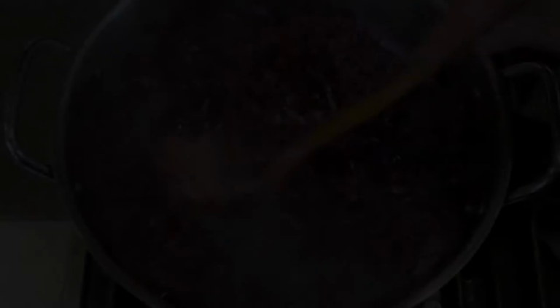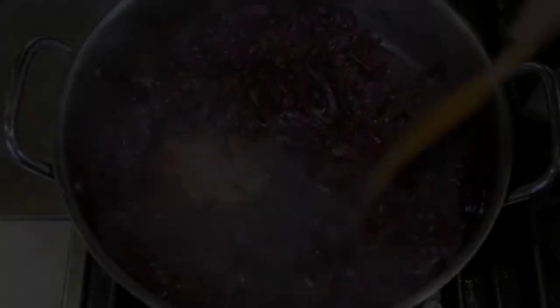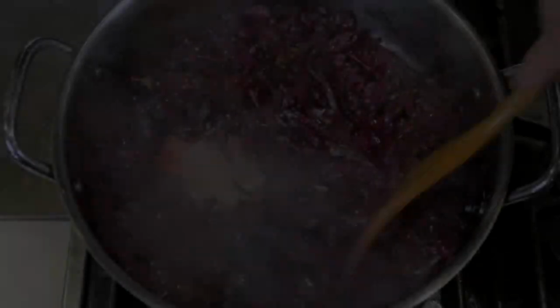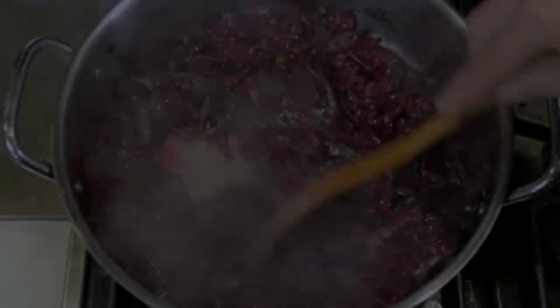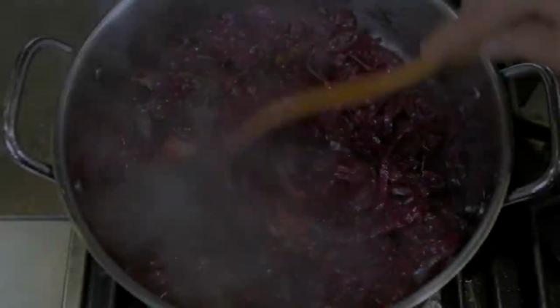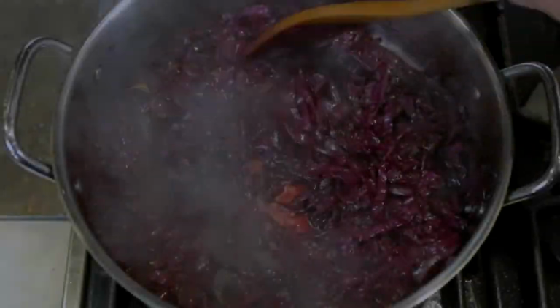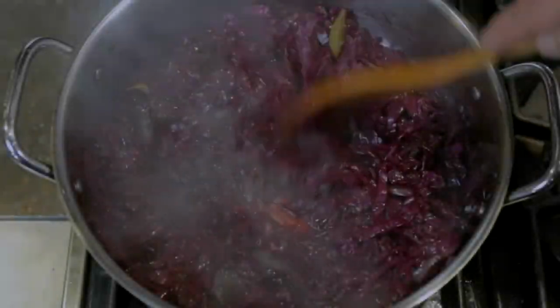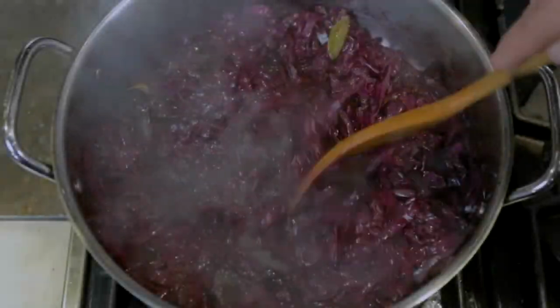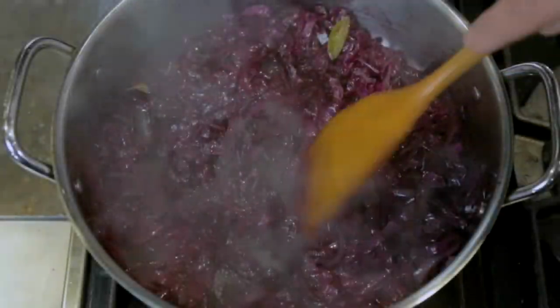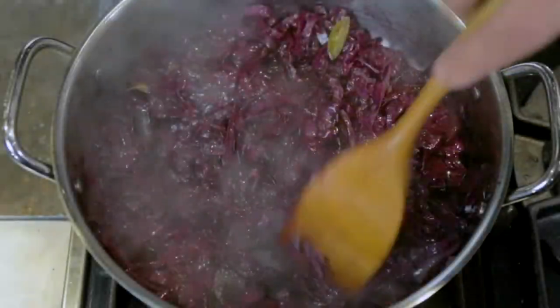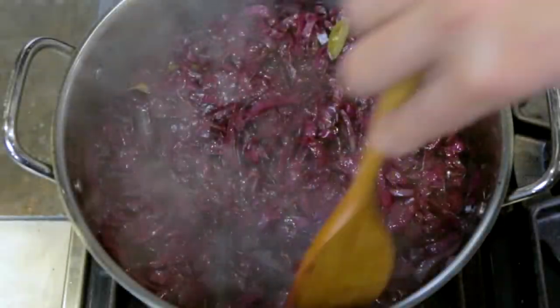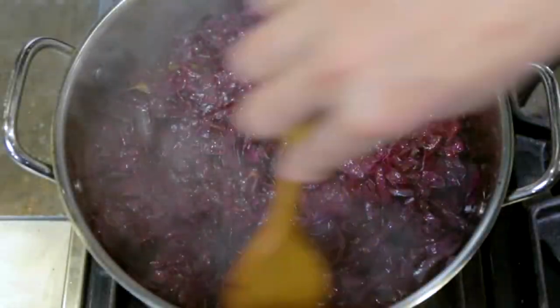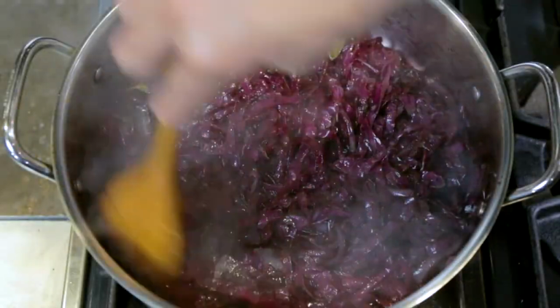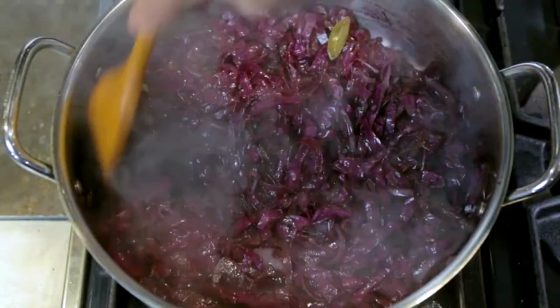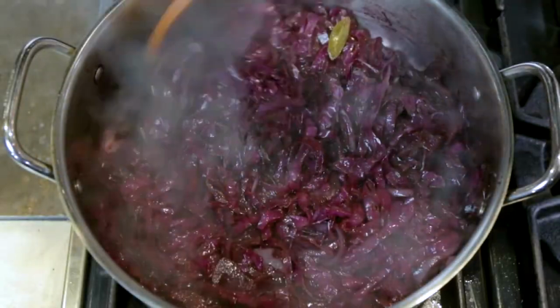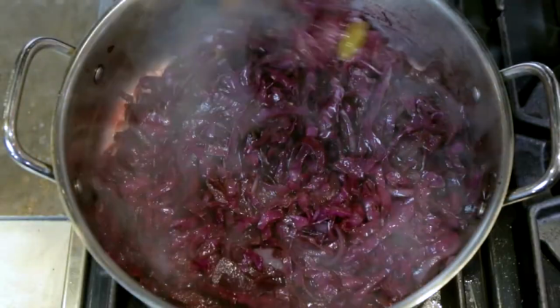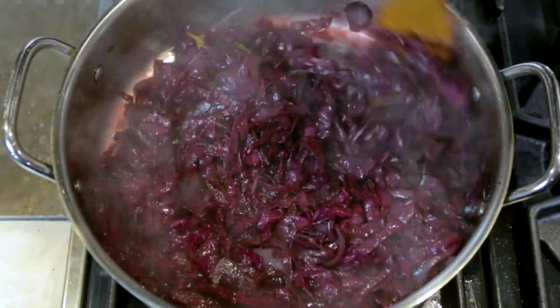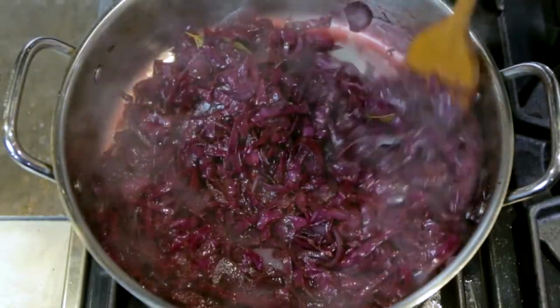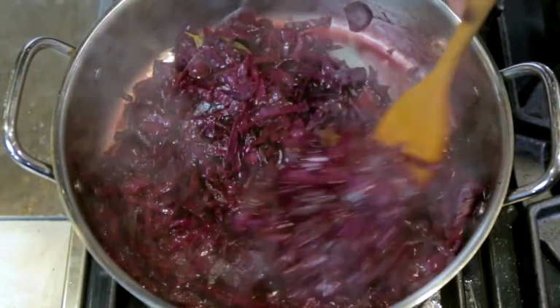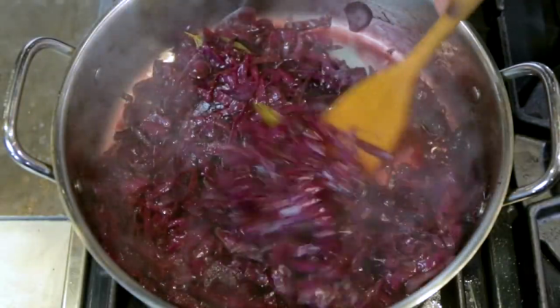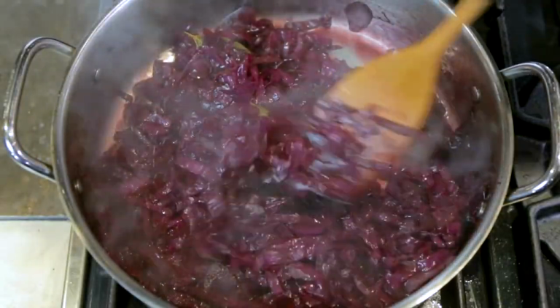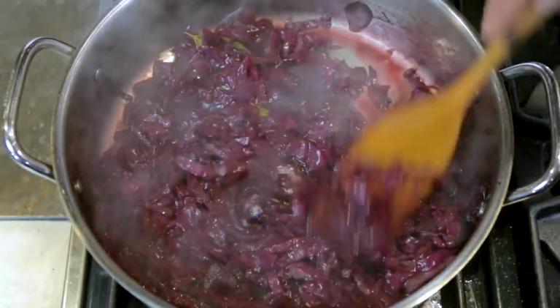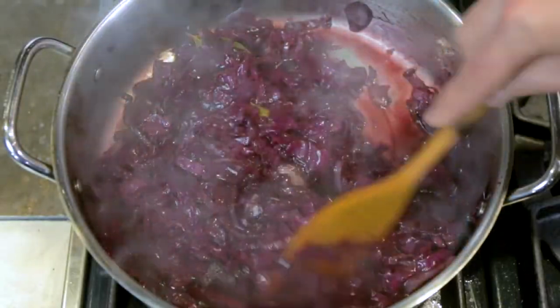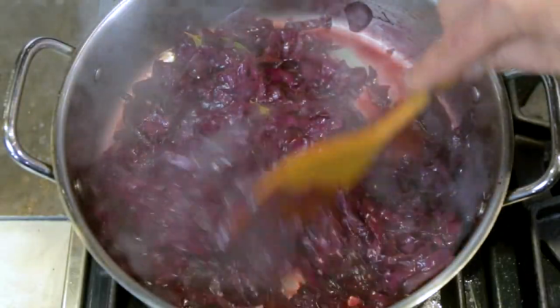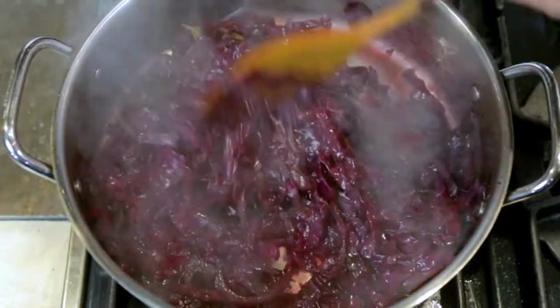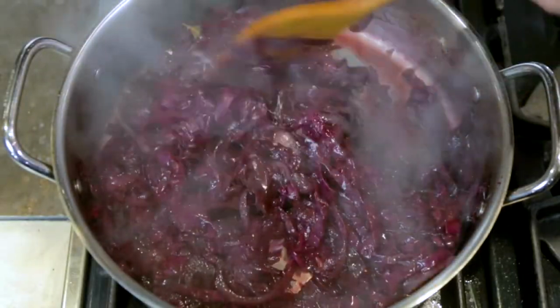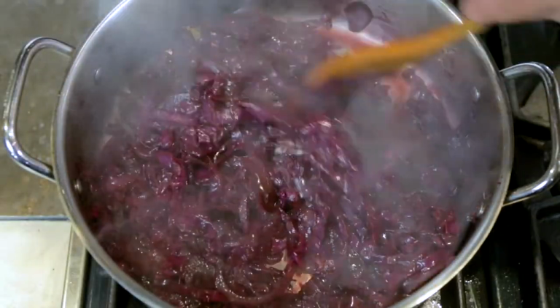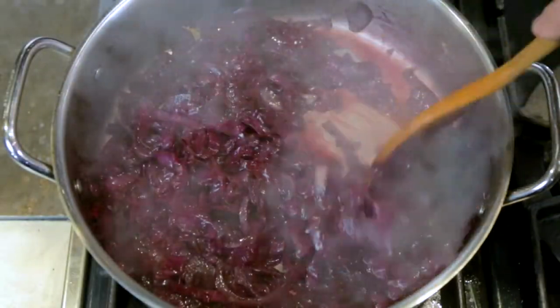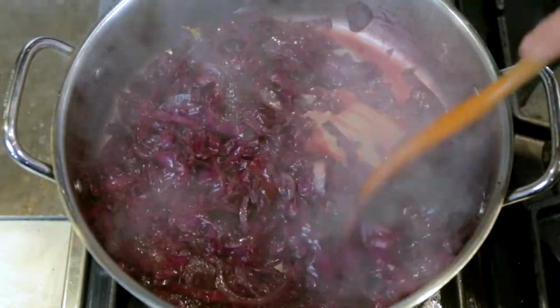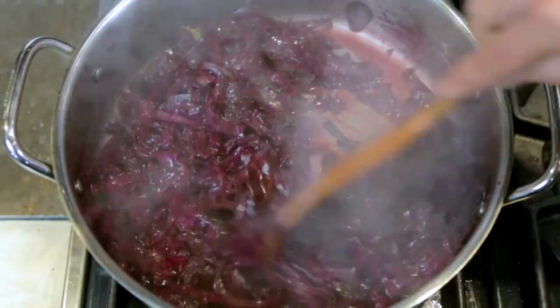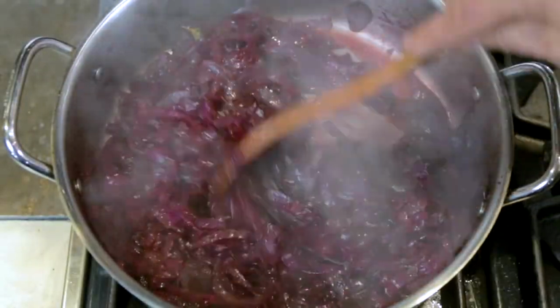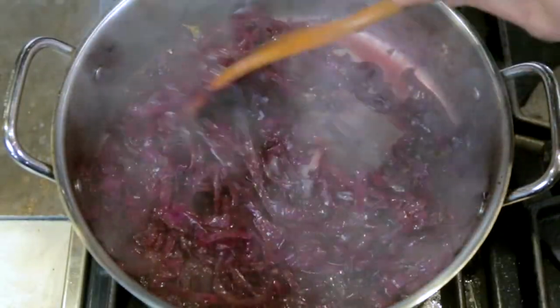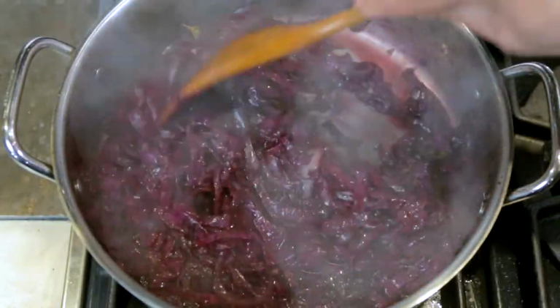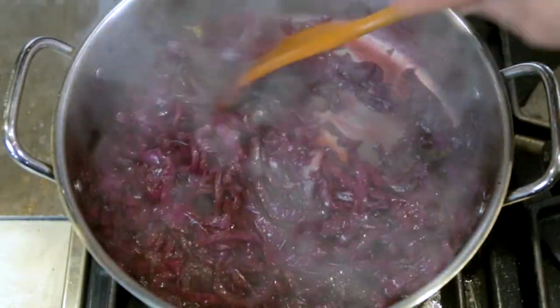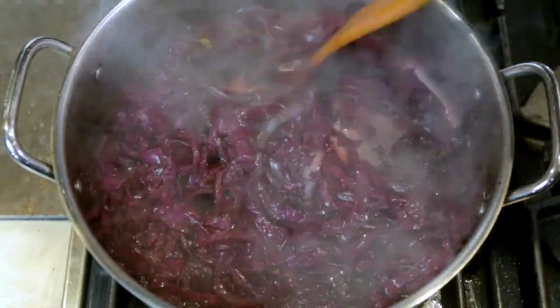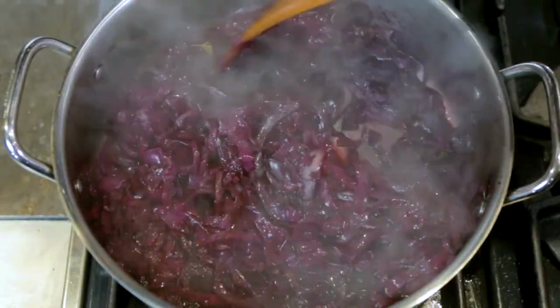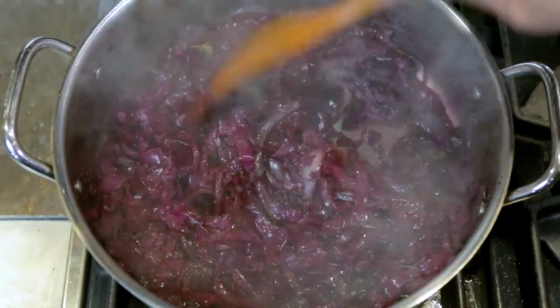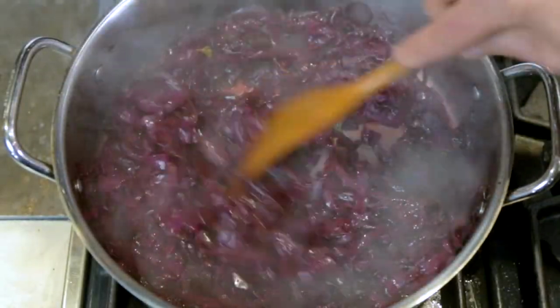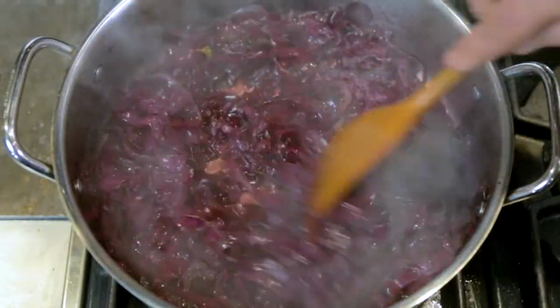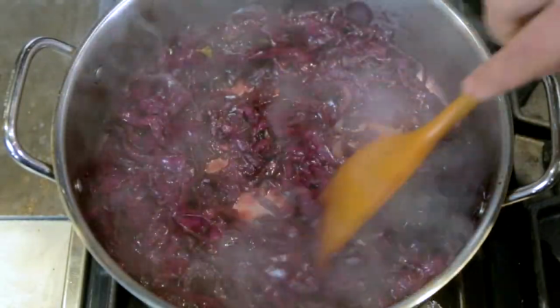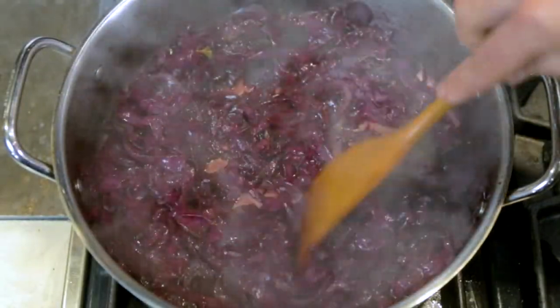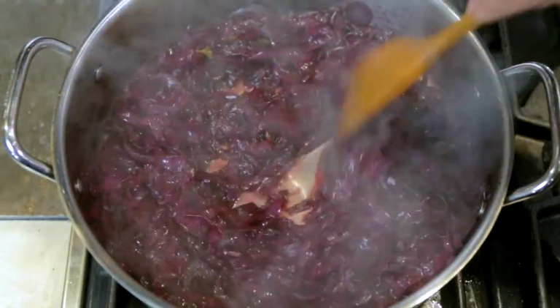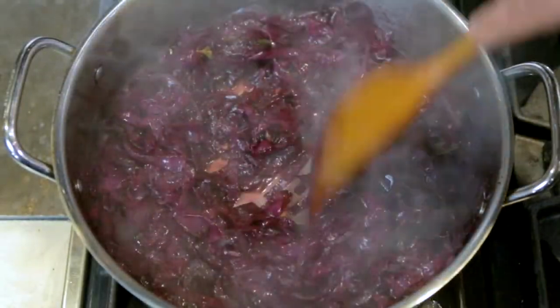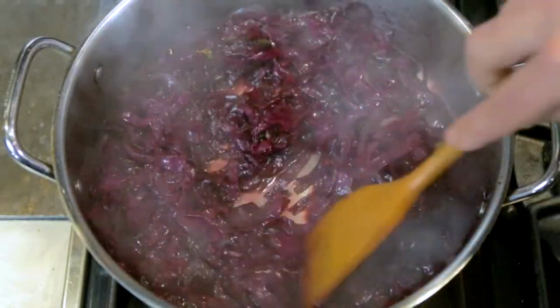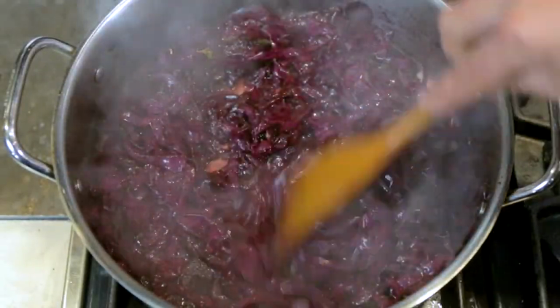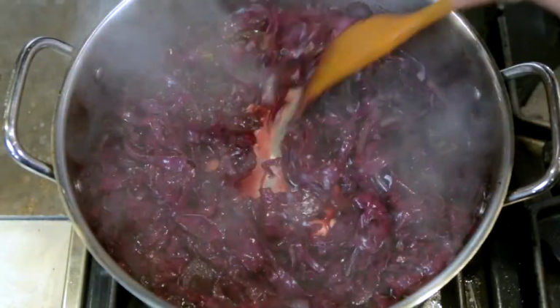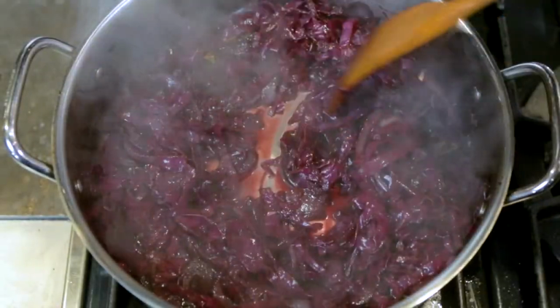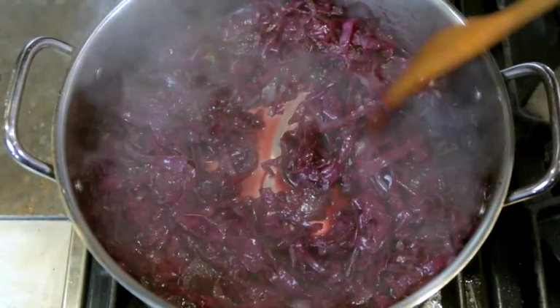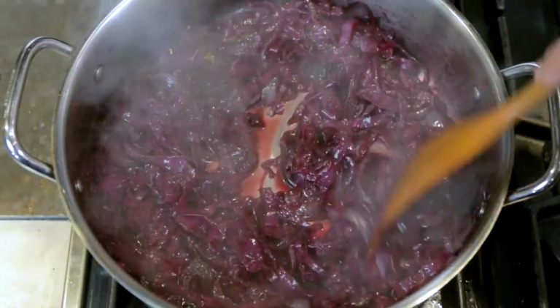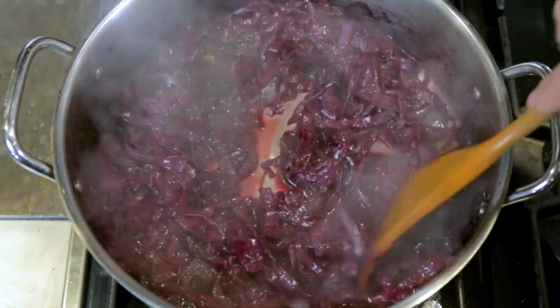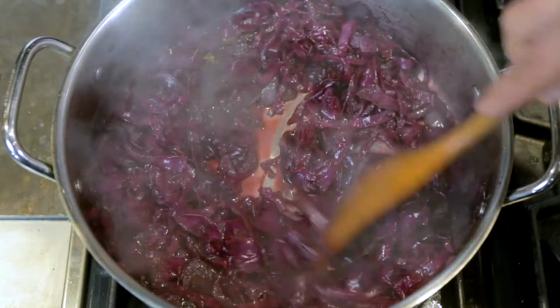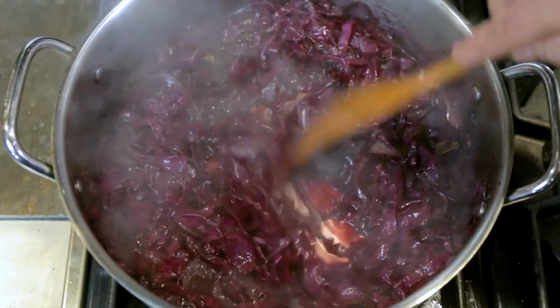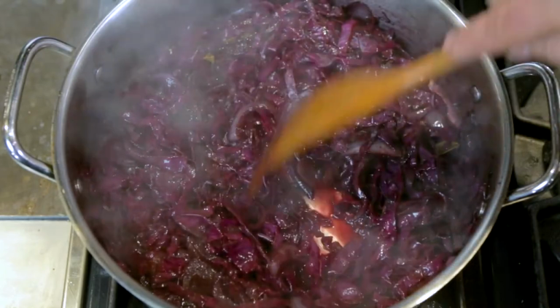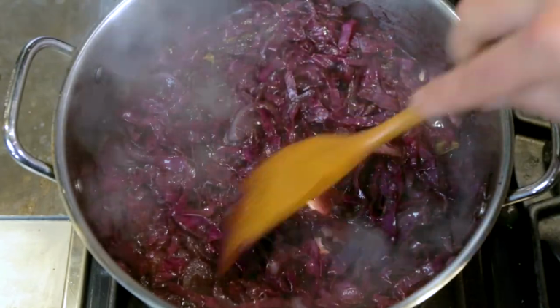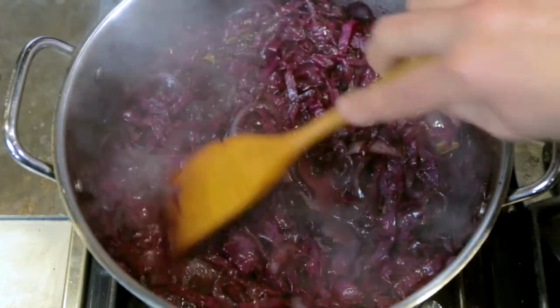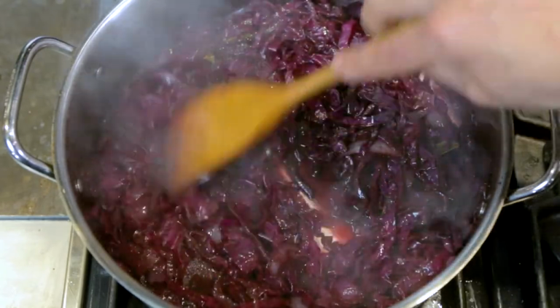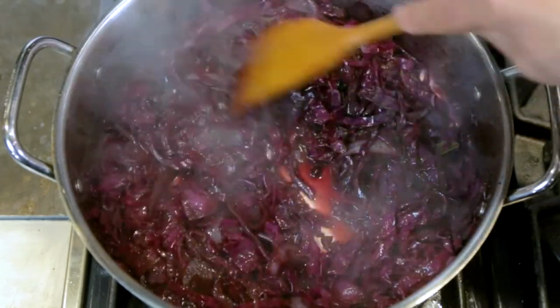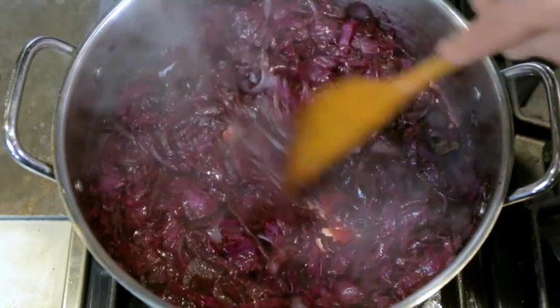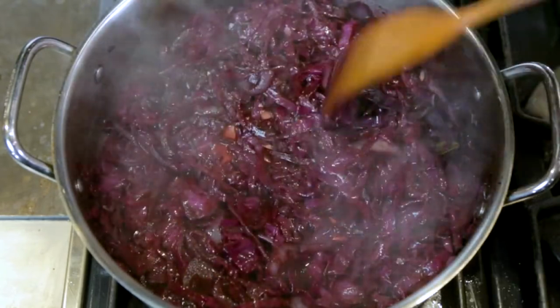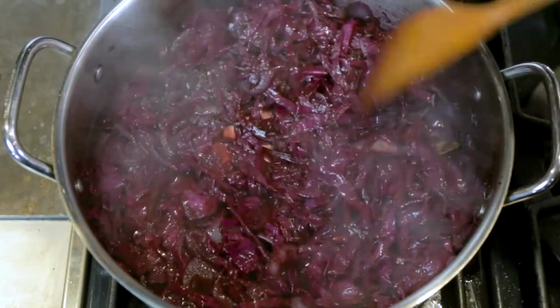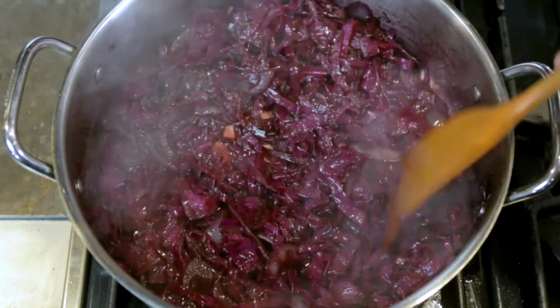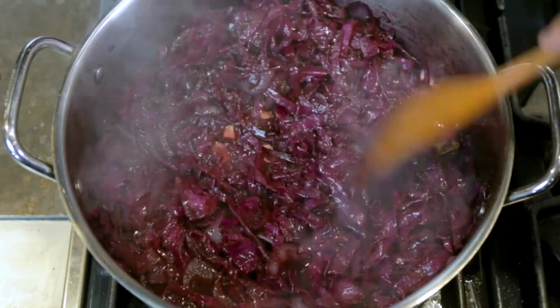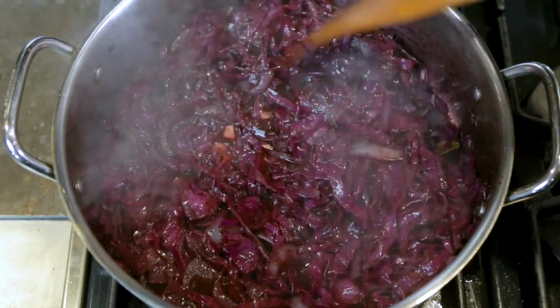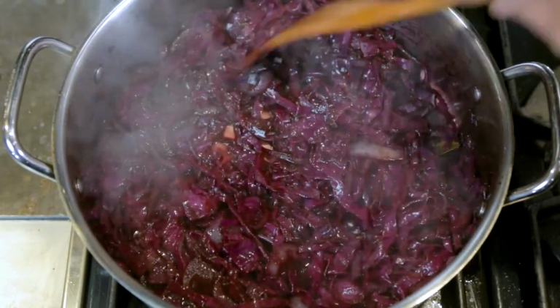As you can see, almost all the liquid has evaporated and started to thicken, coating the cabbage.